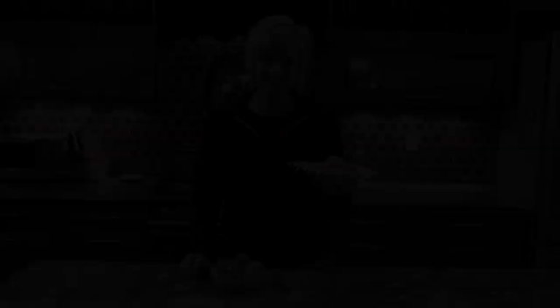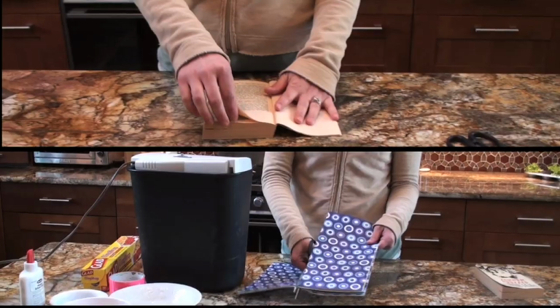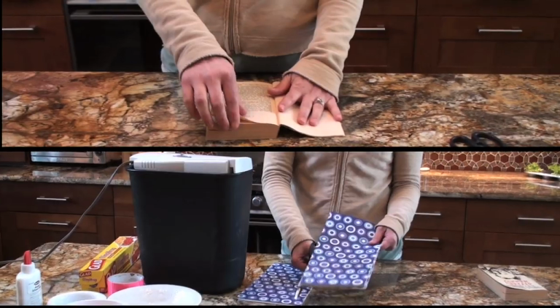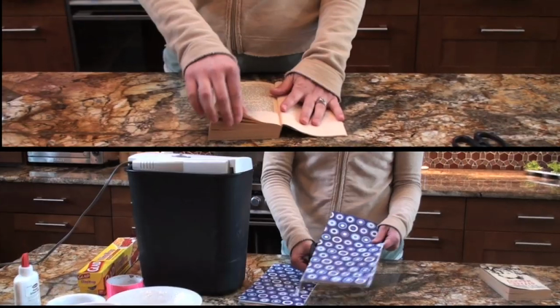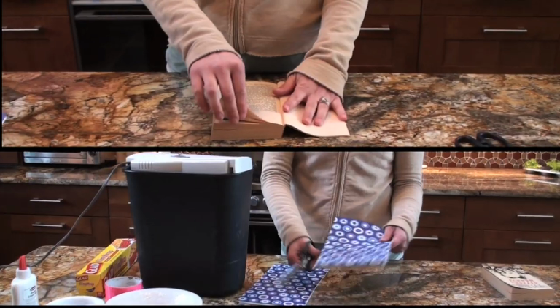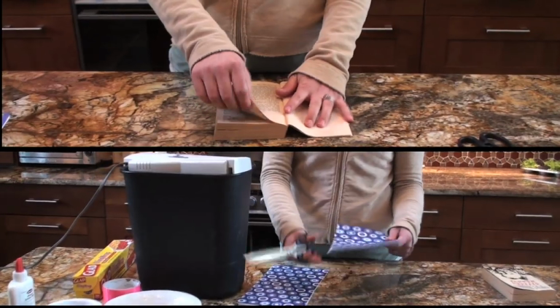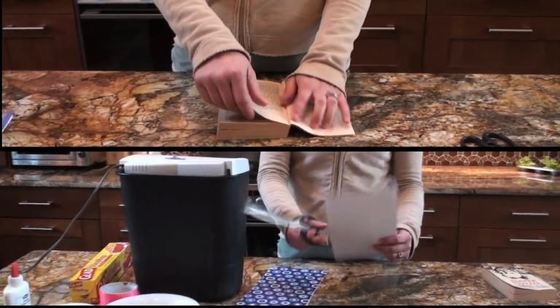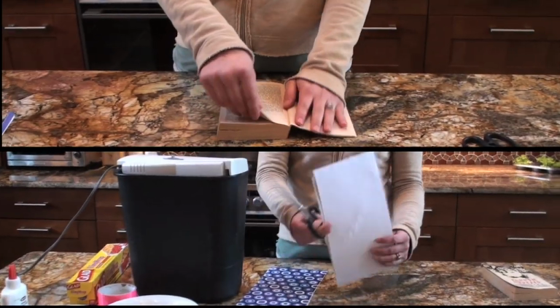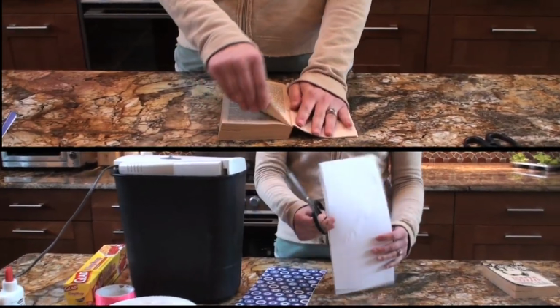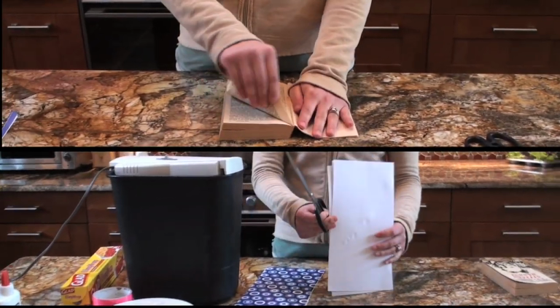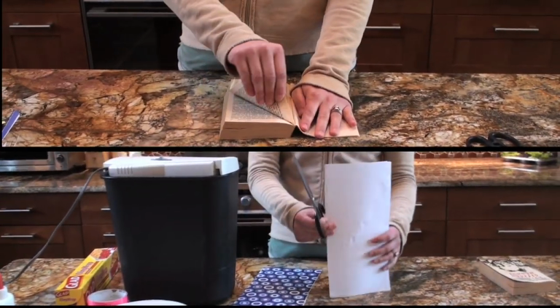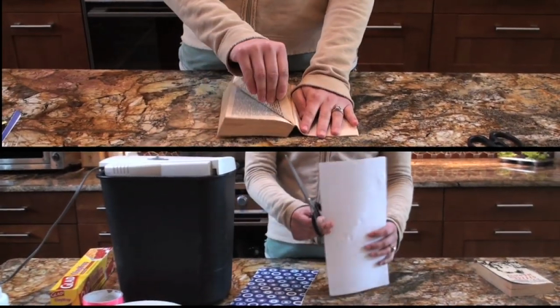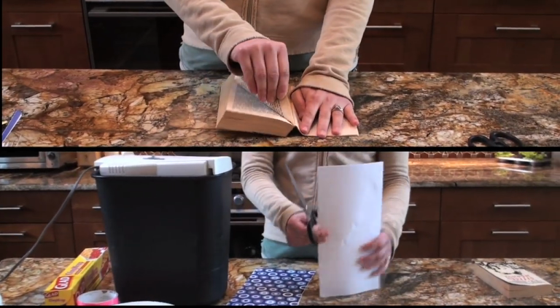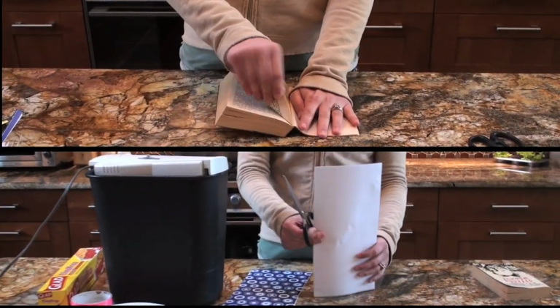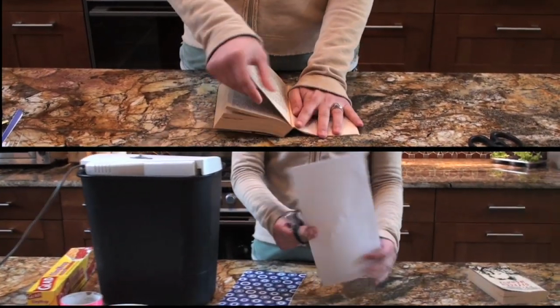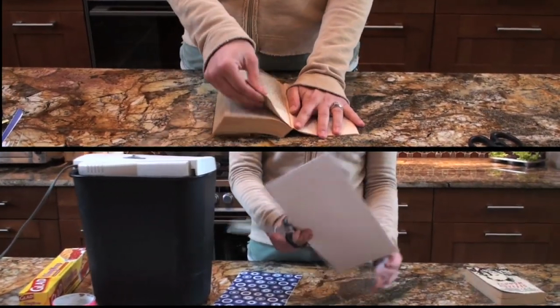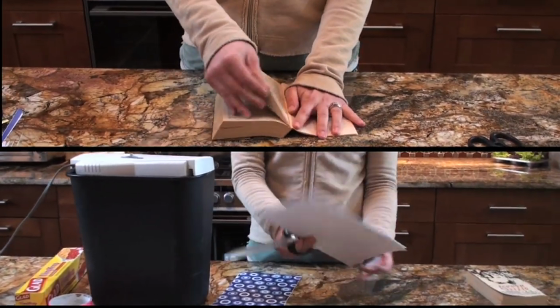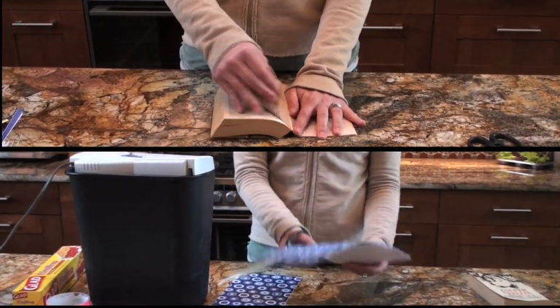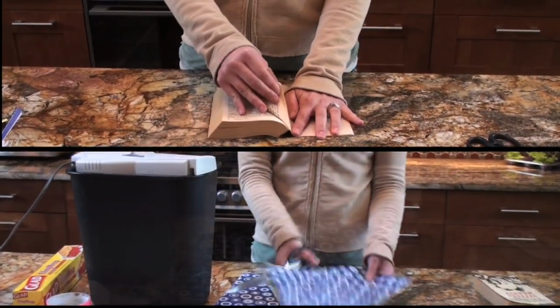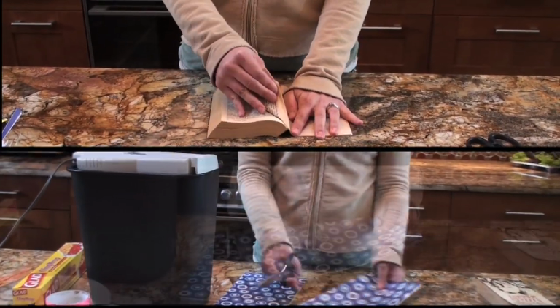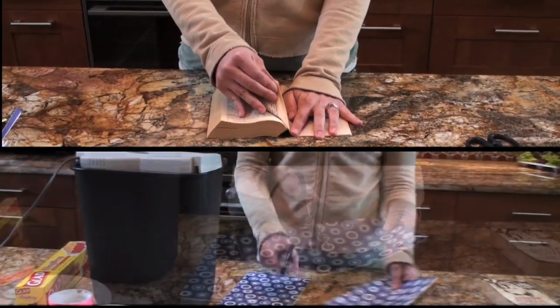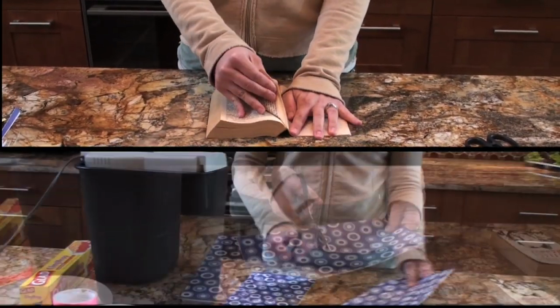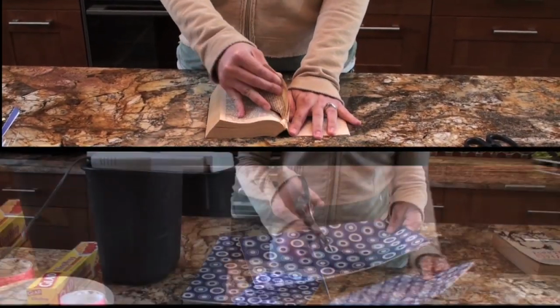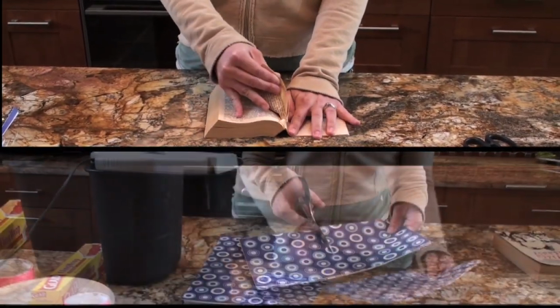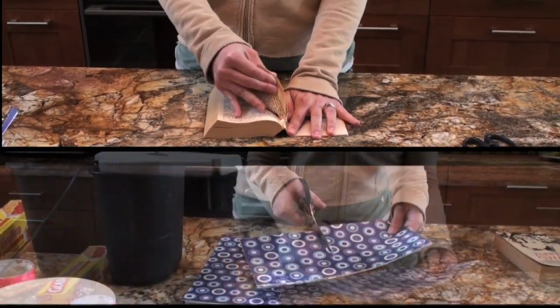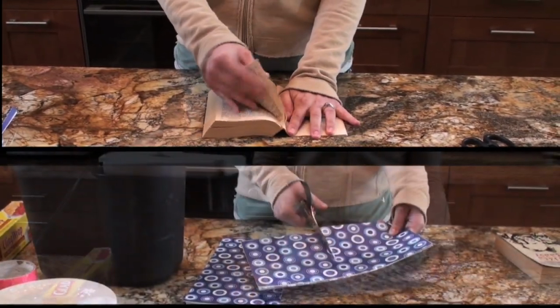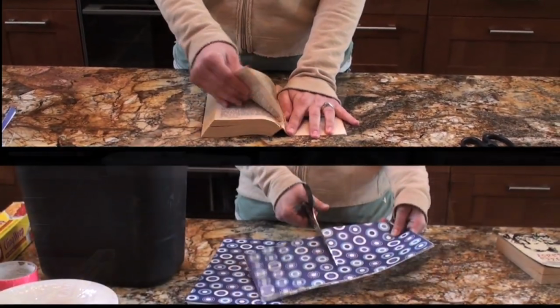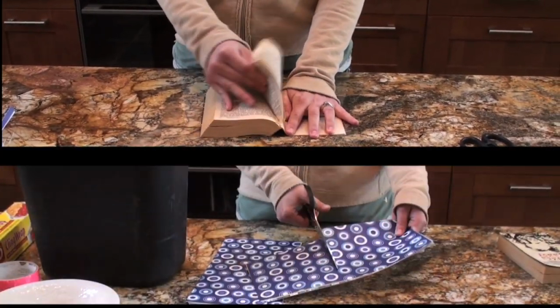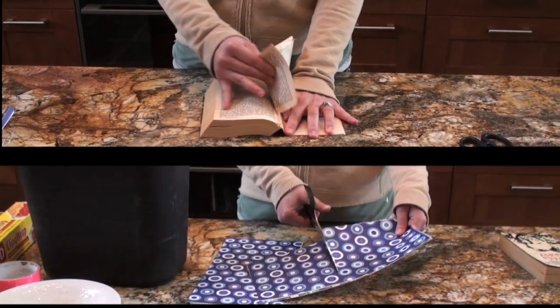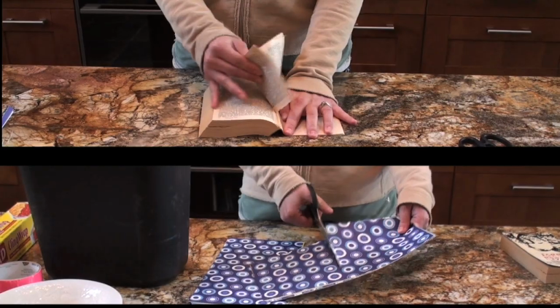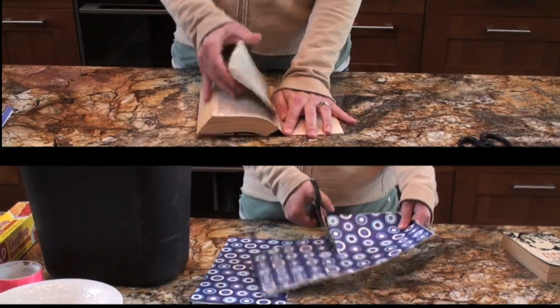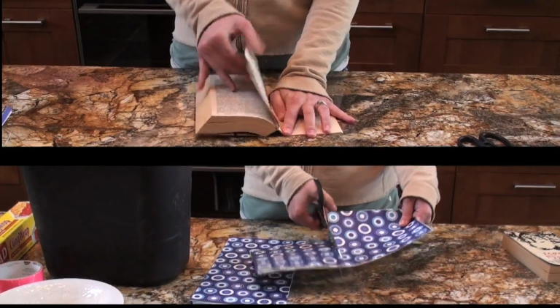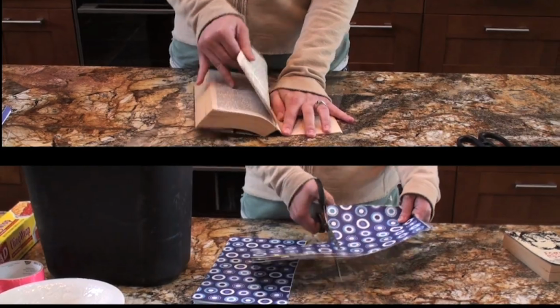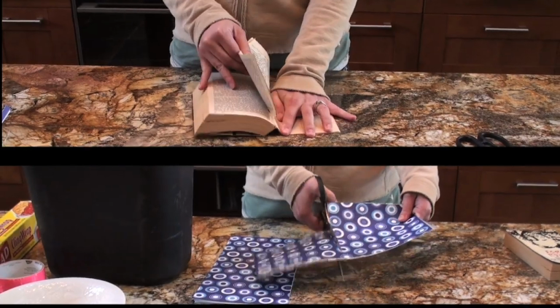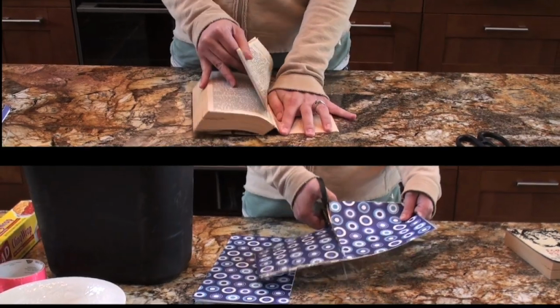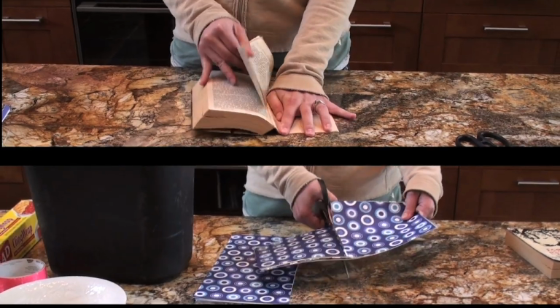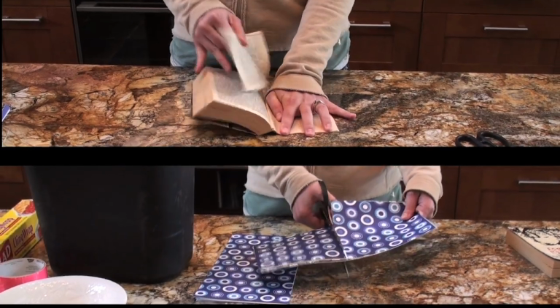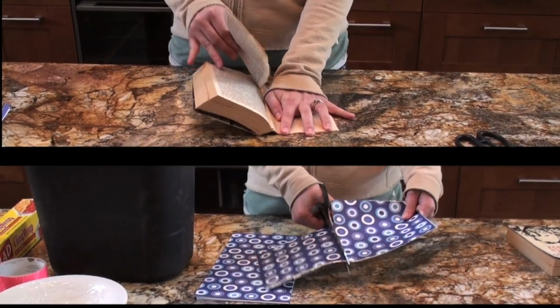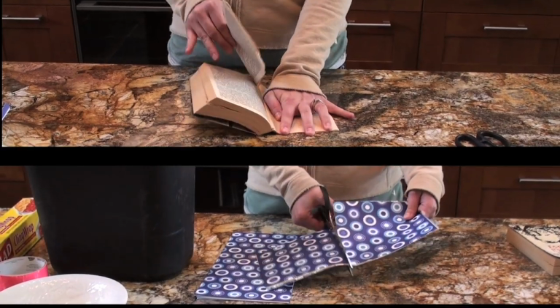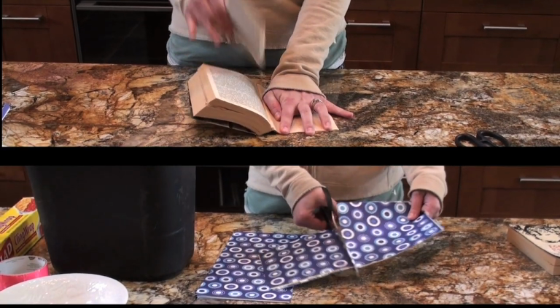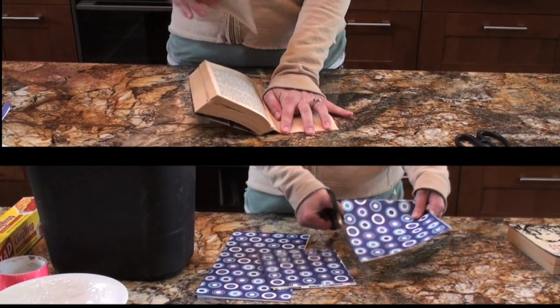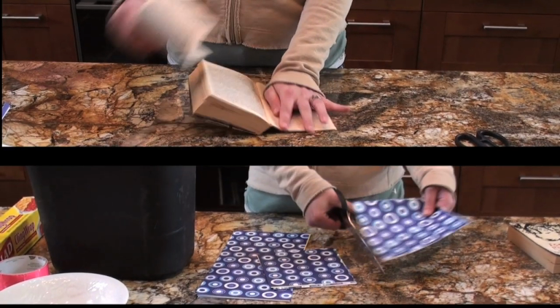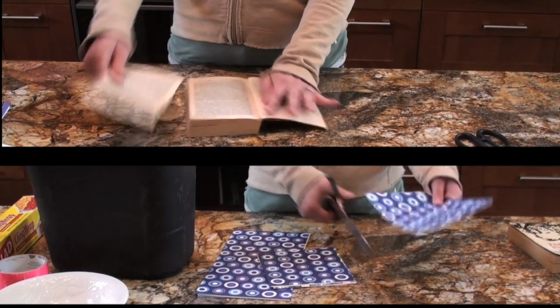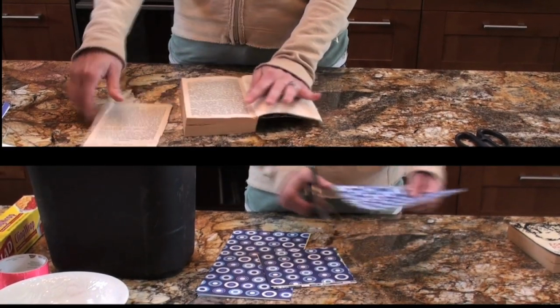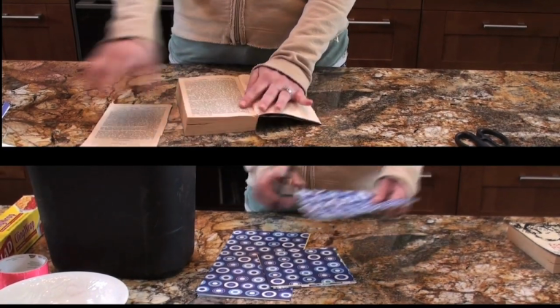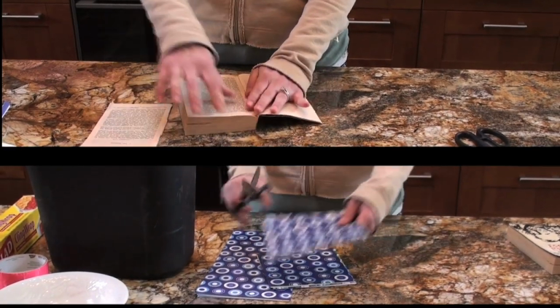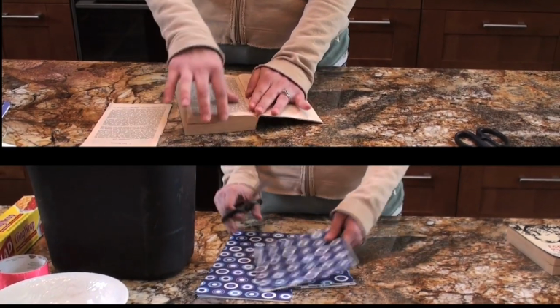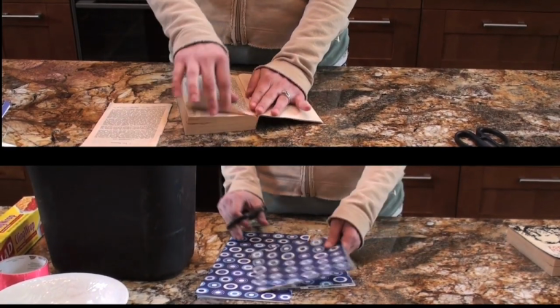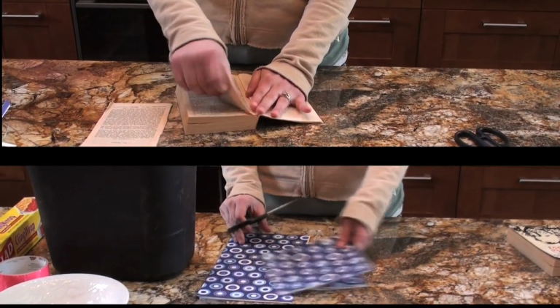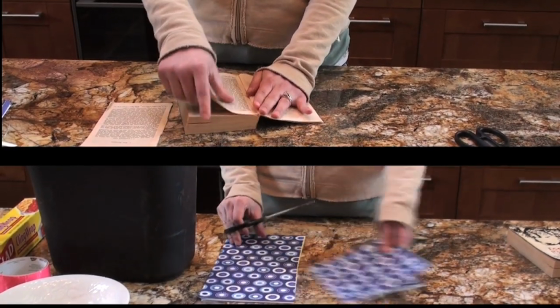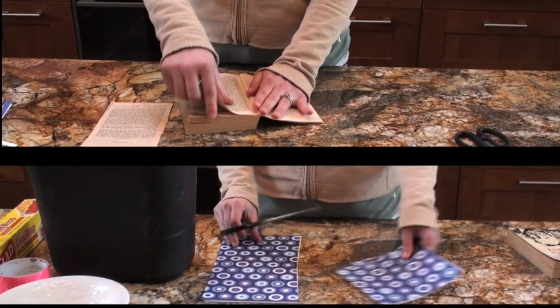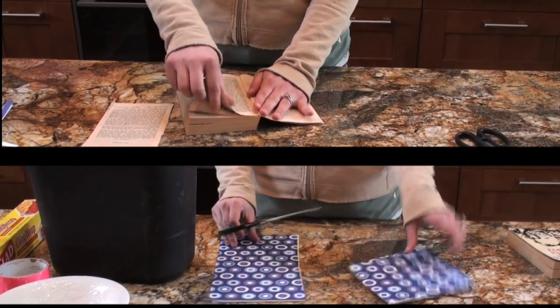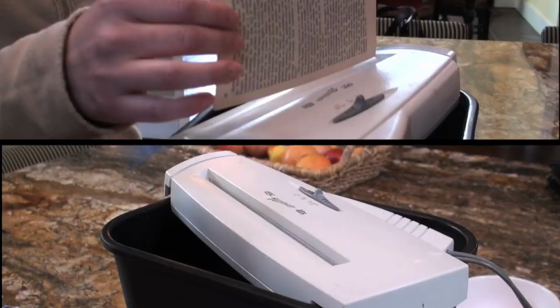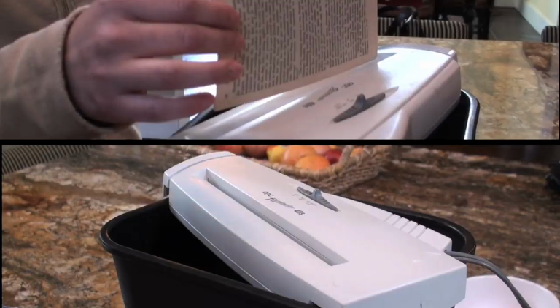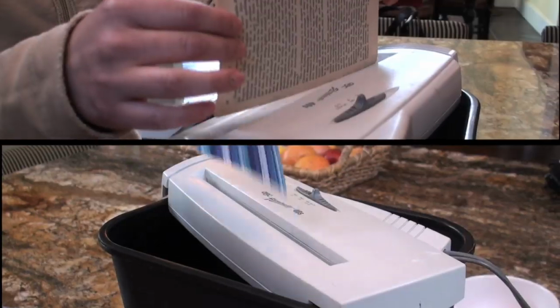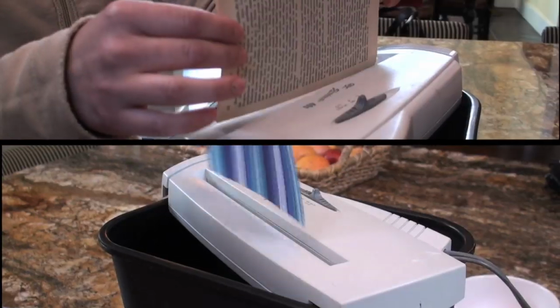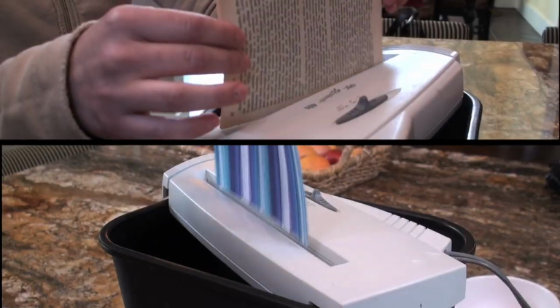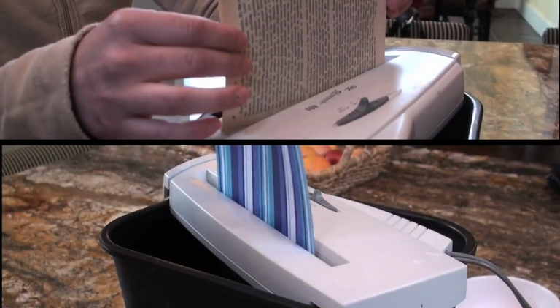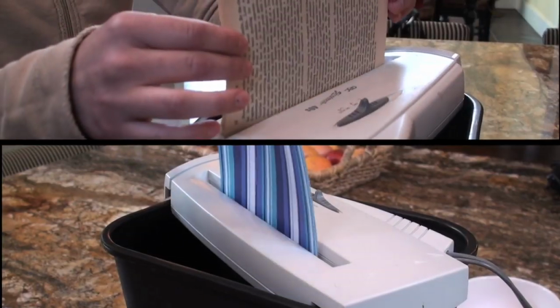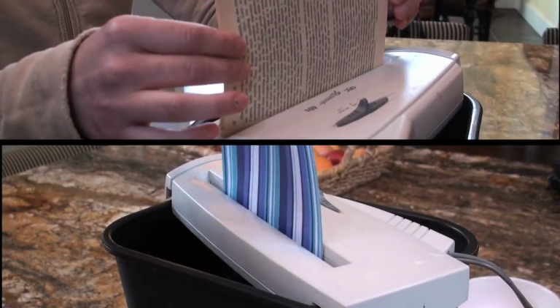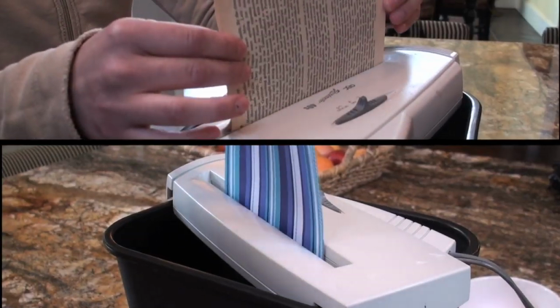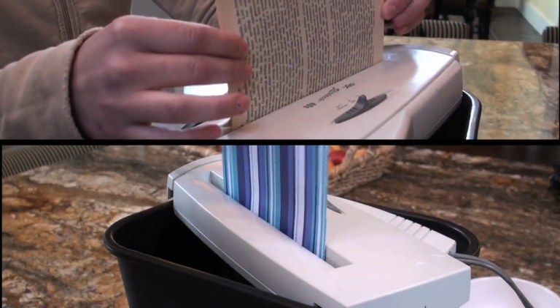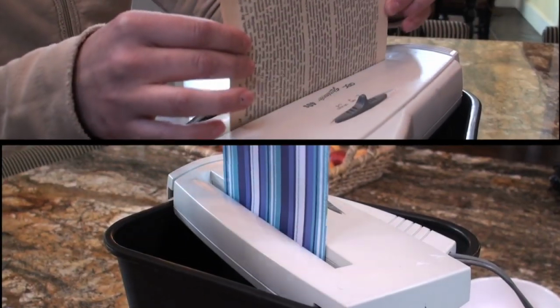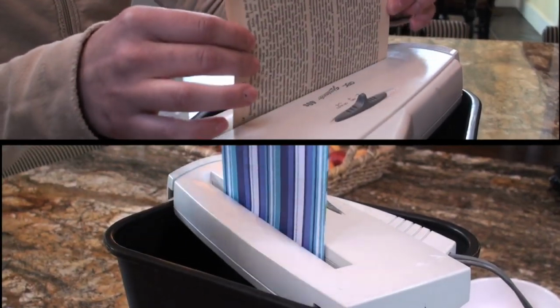Start by cutting up or tearing out your favorite scrapbook paper or old book pages, and shred them using your shredder.